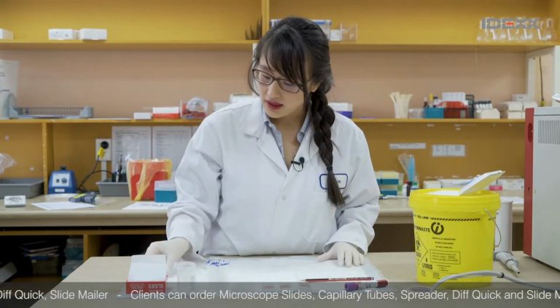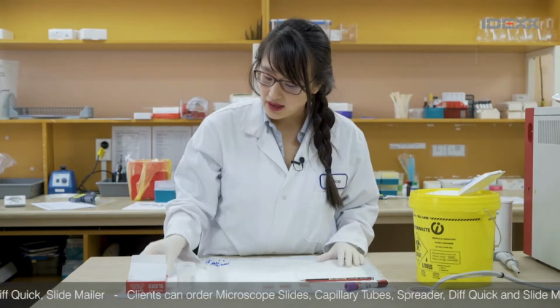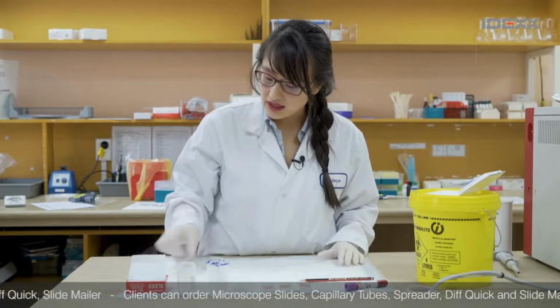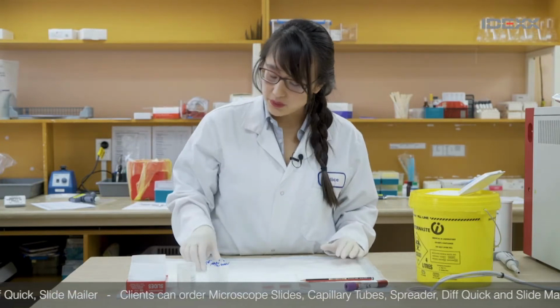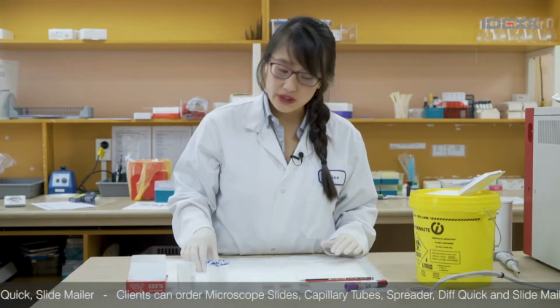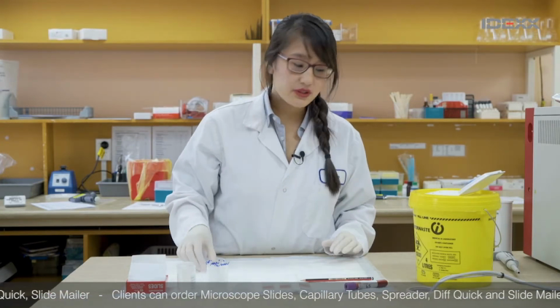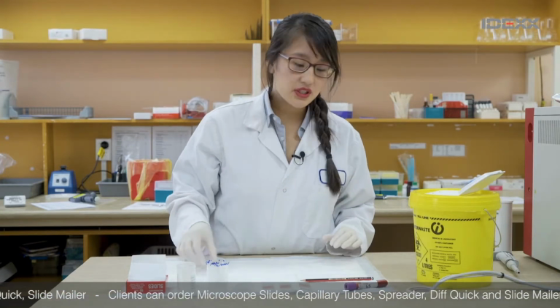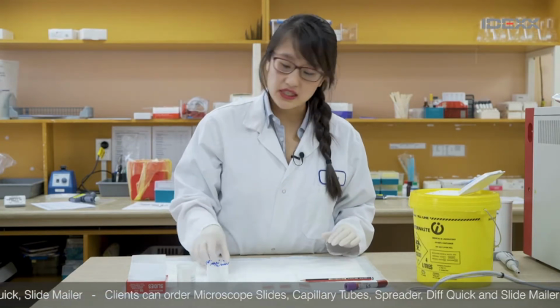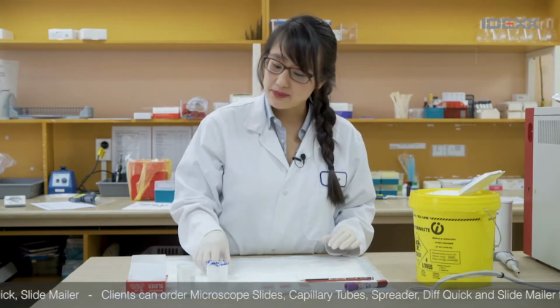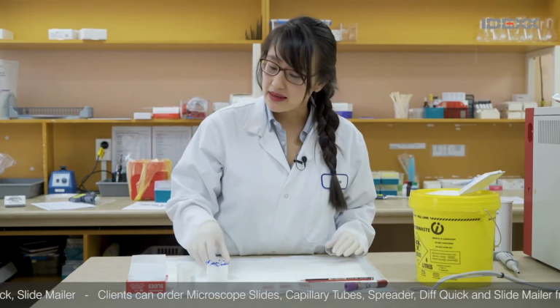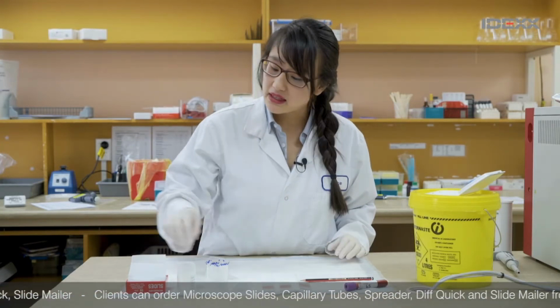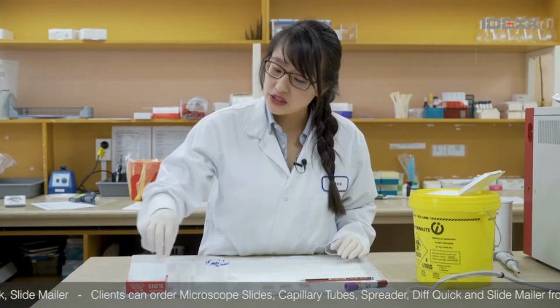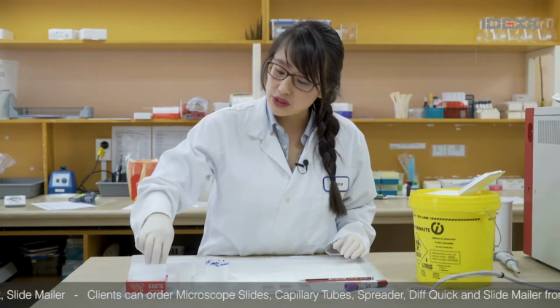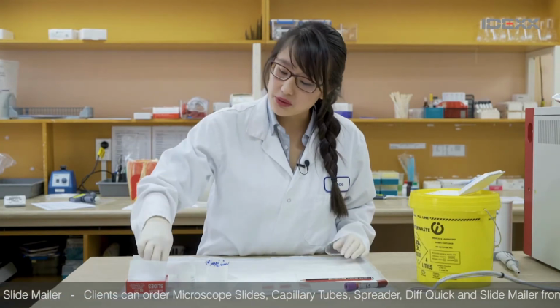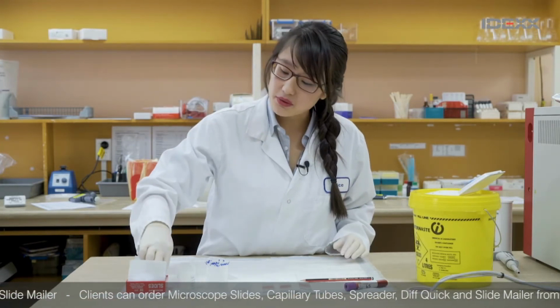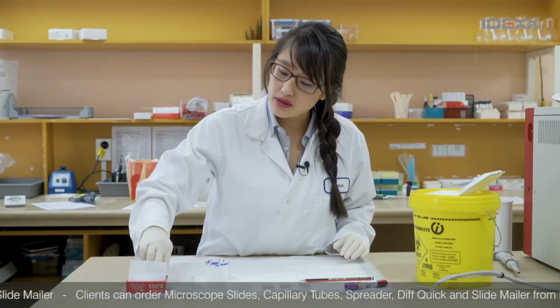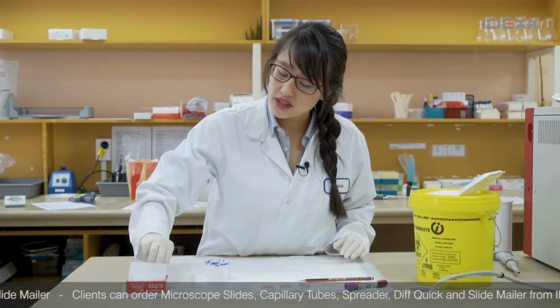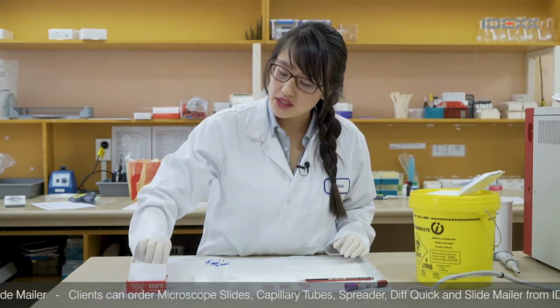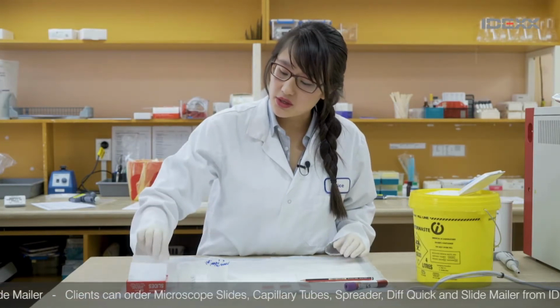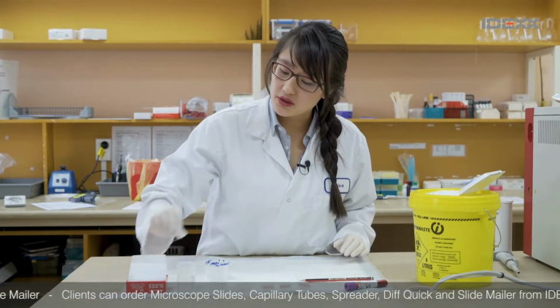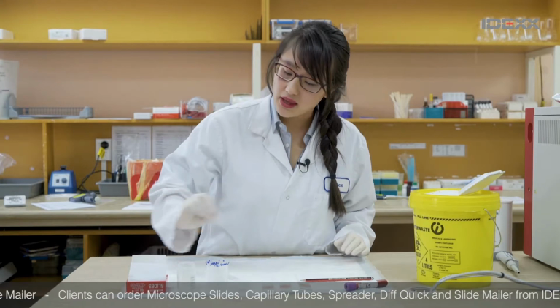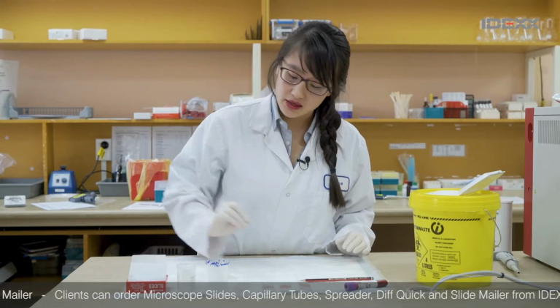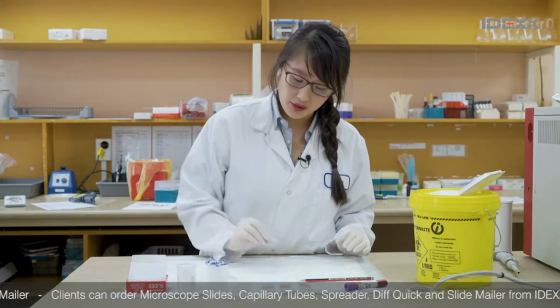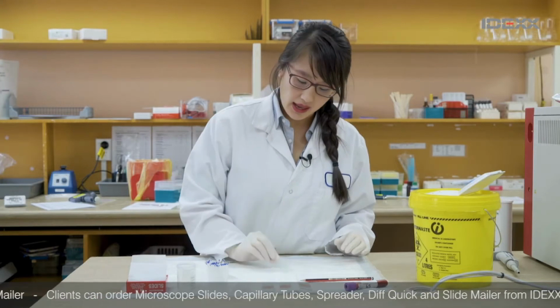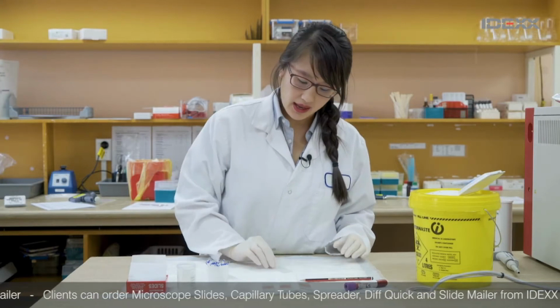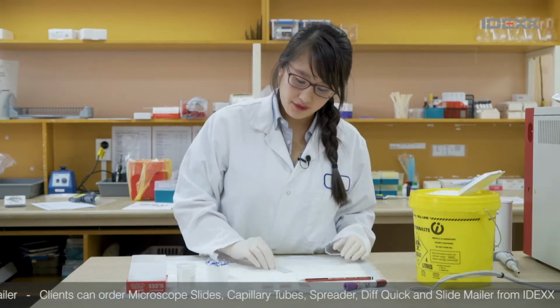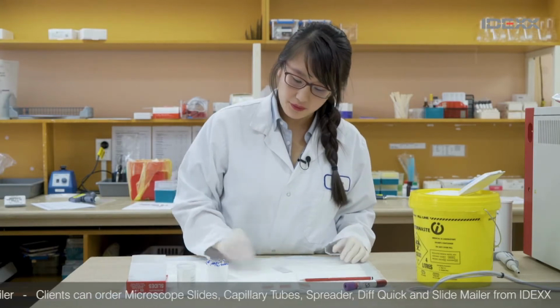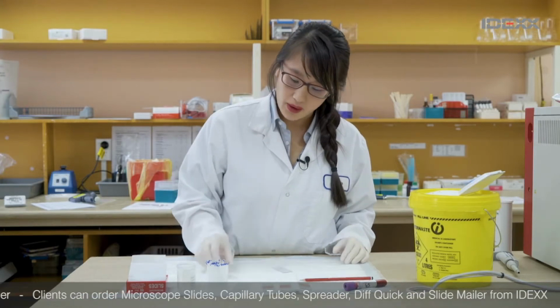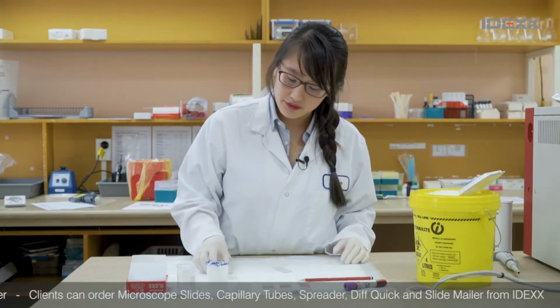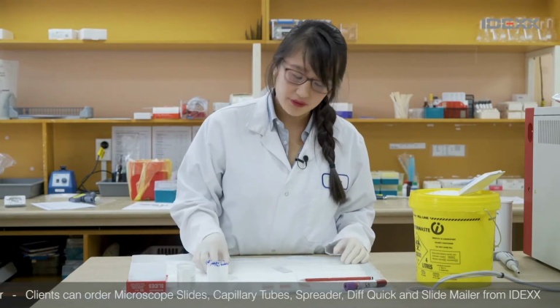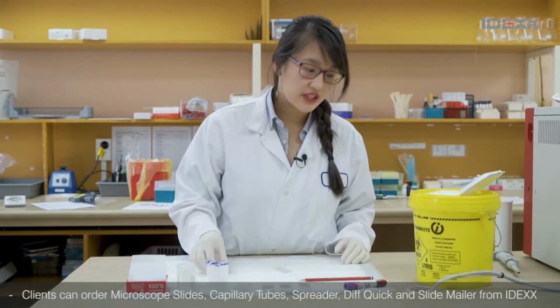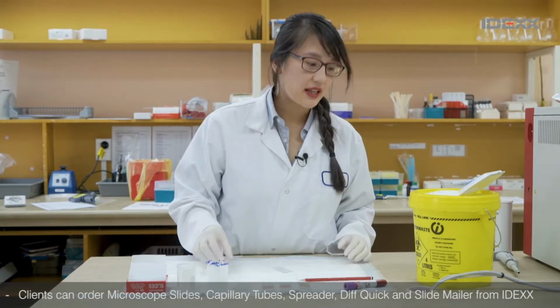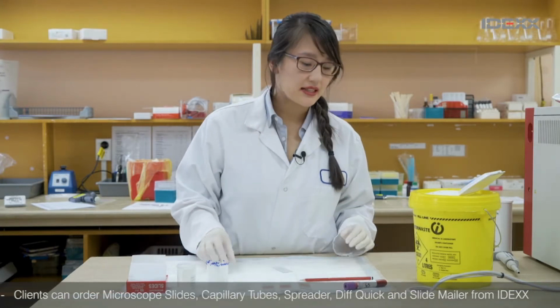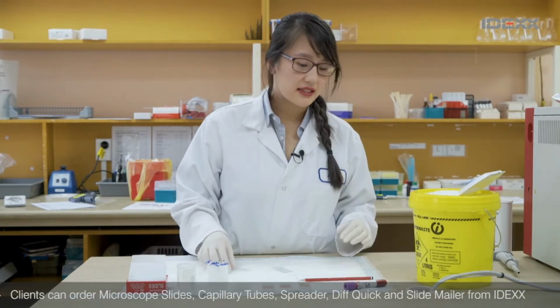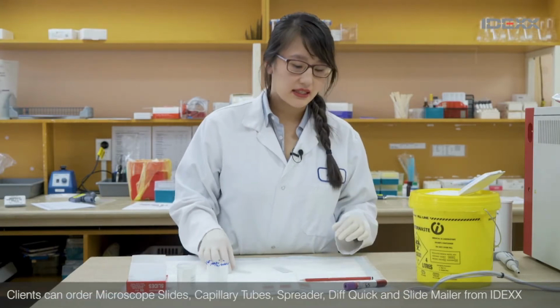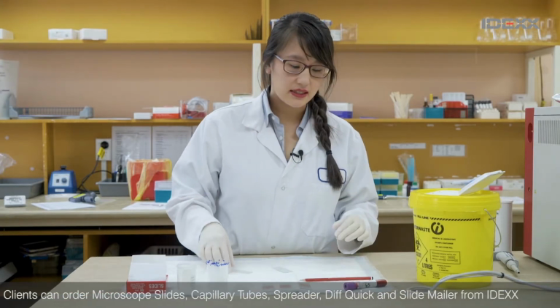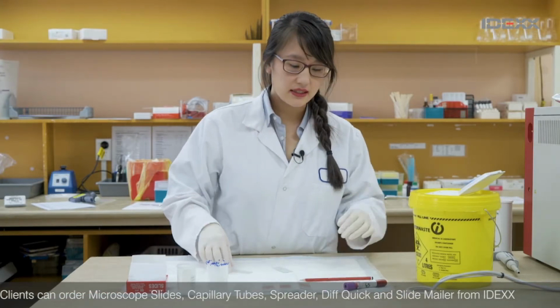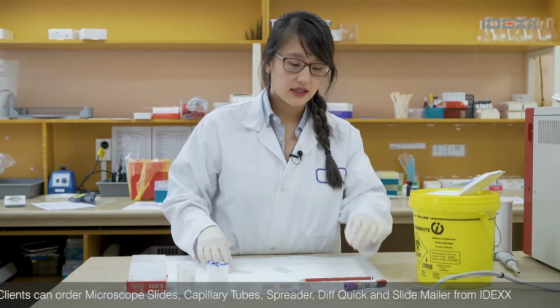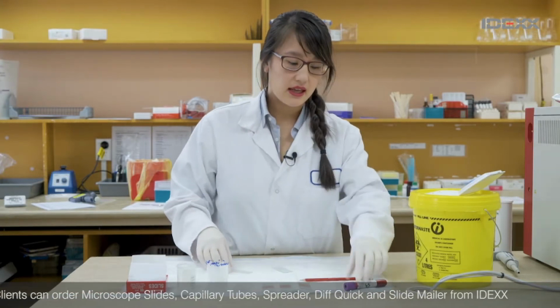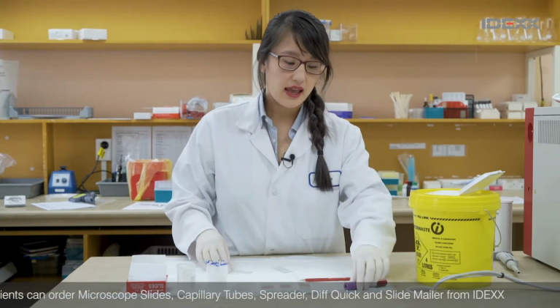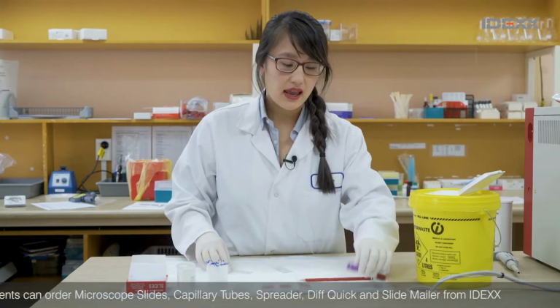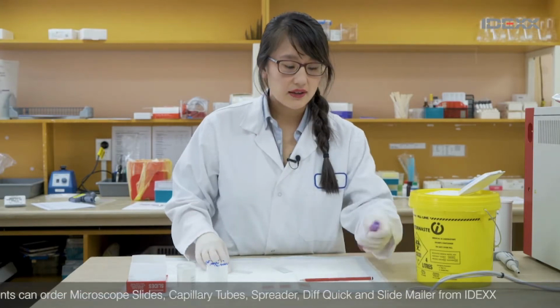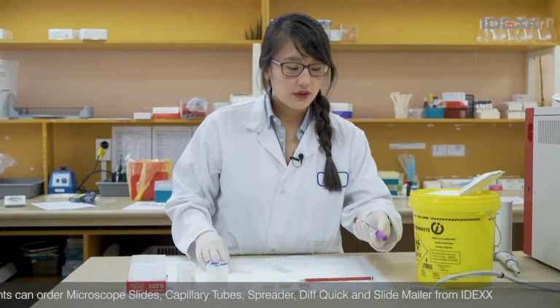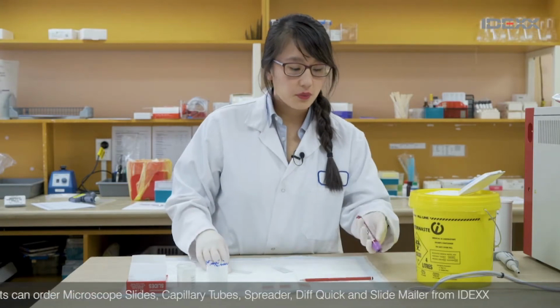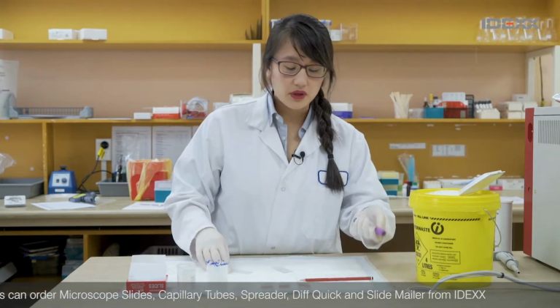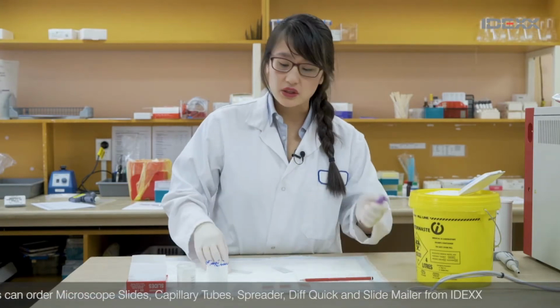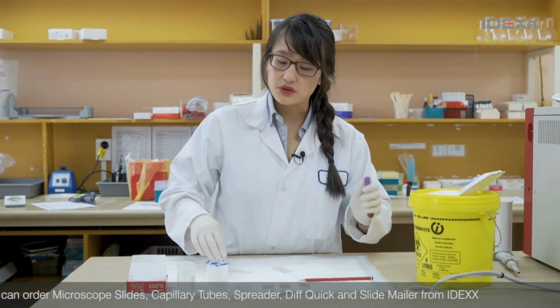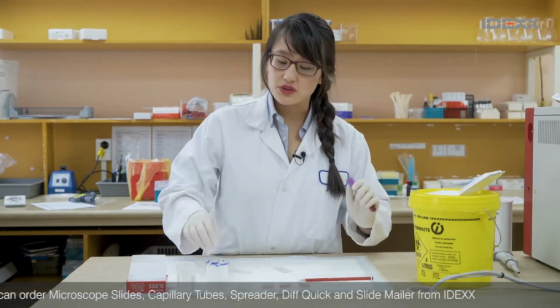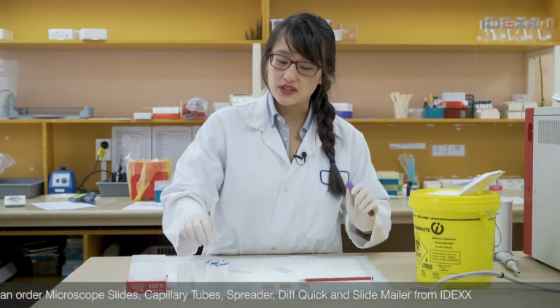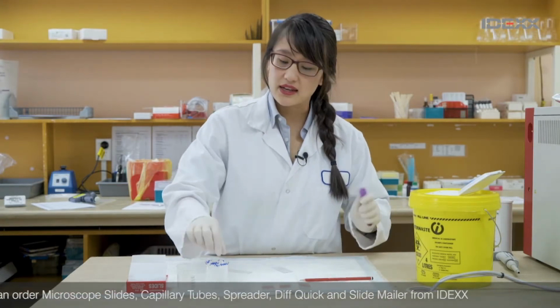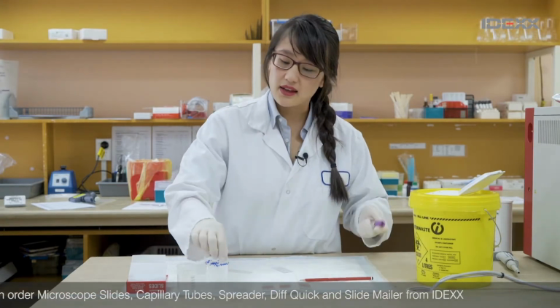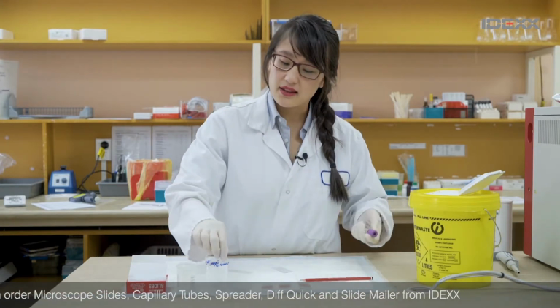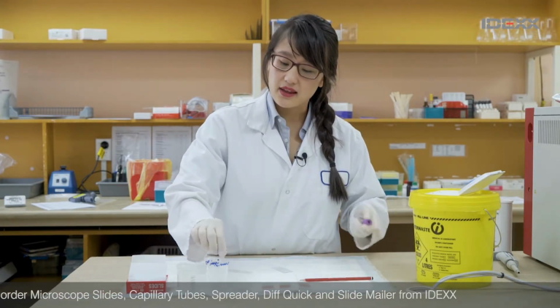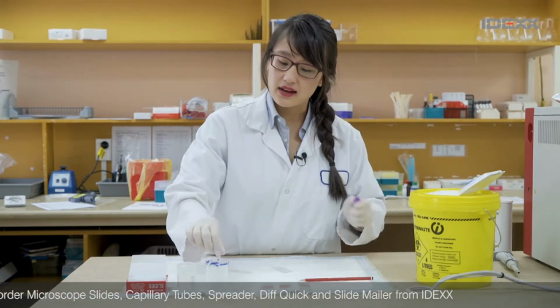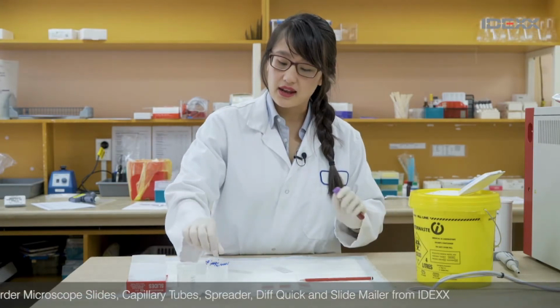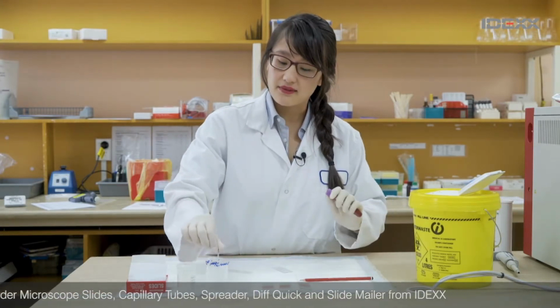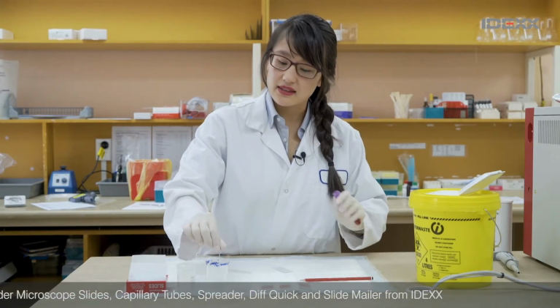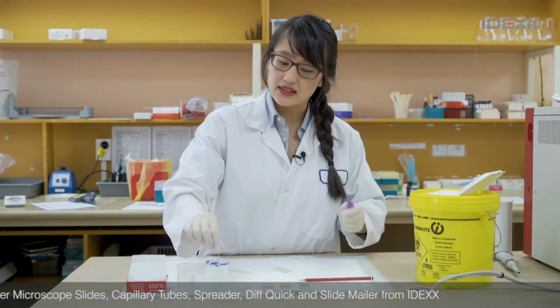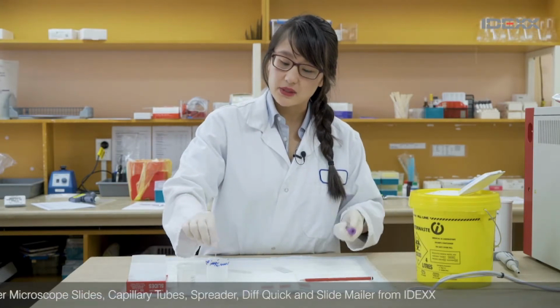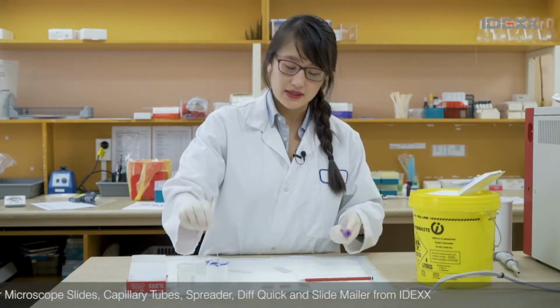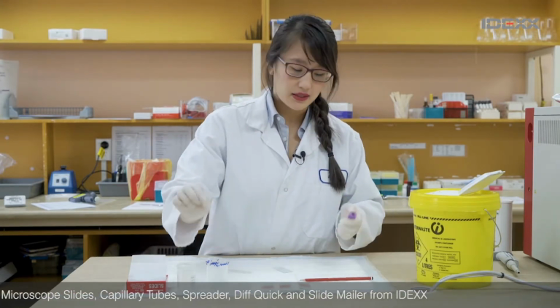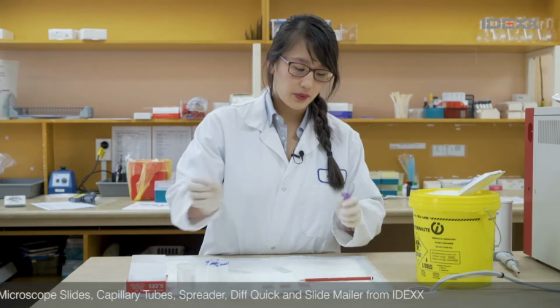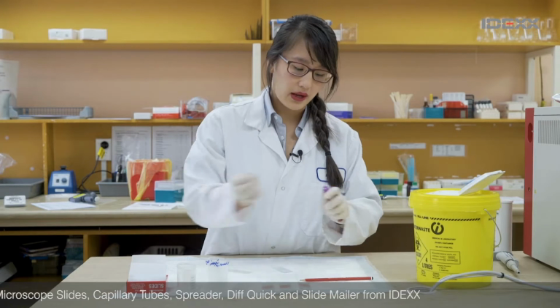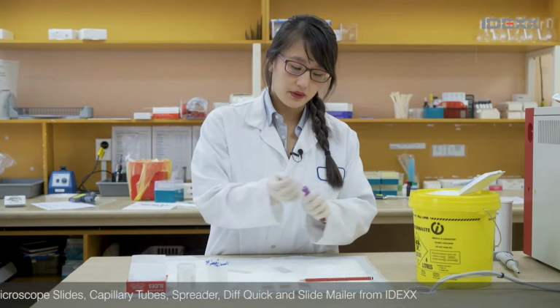We do suggest making two slides, so that you have one fresh slide to send, and if you want you can also stain the other and have that sent to us as well.